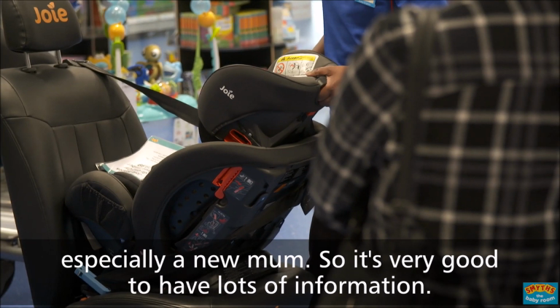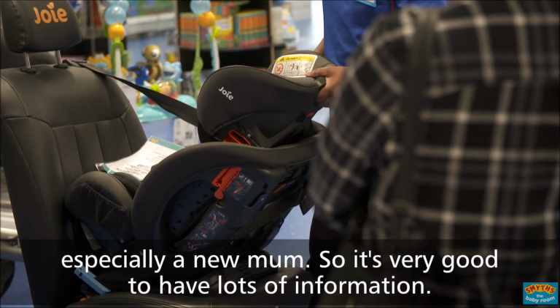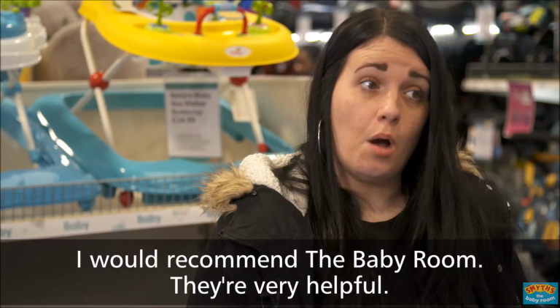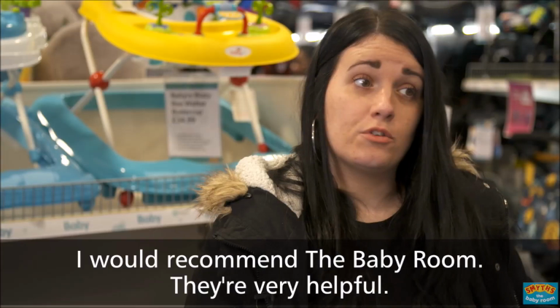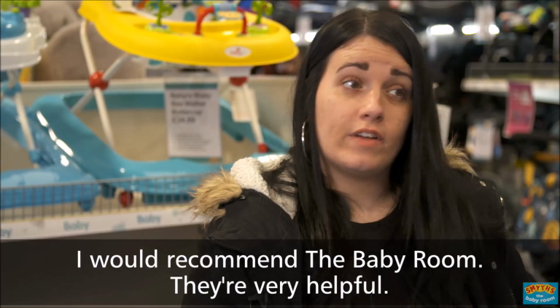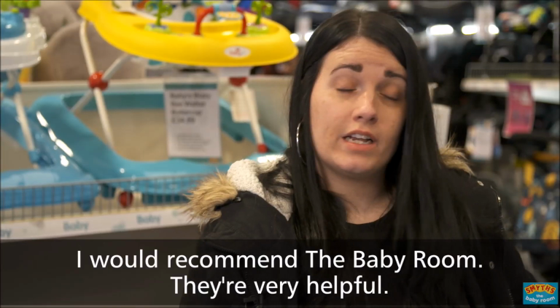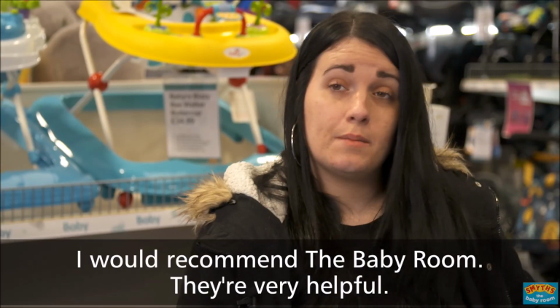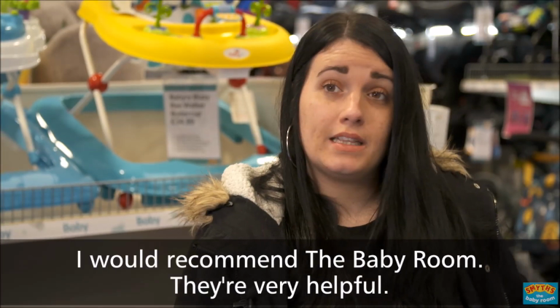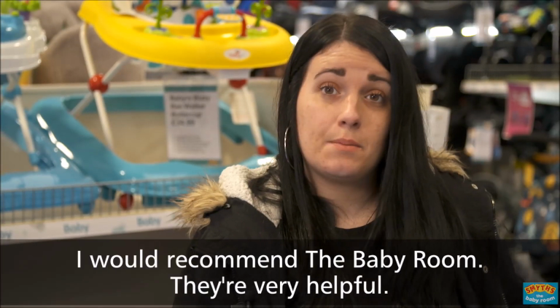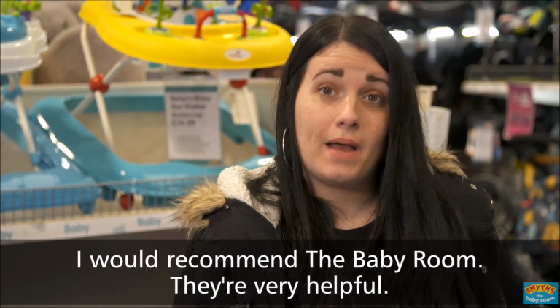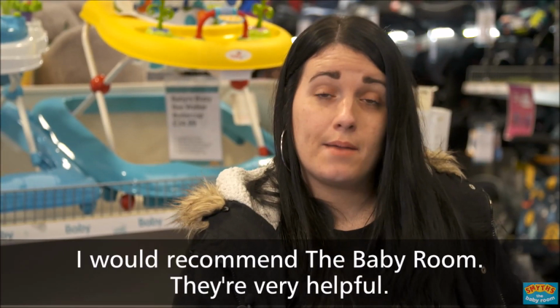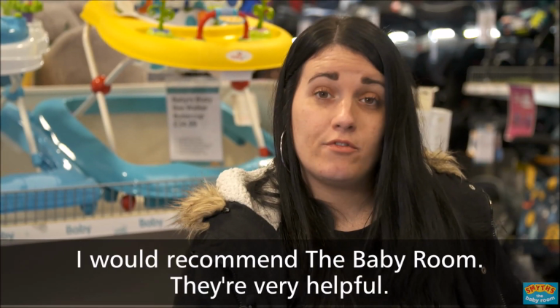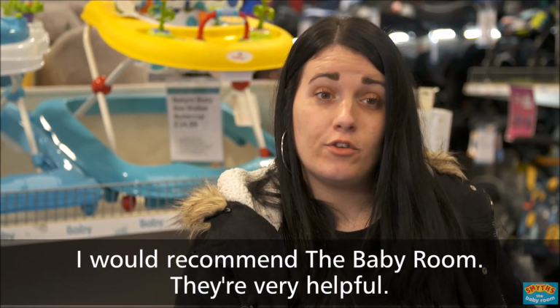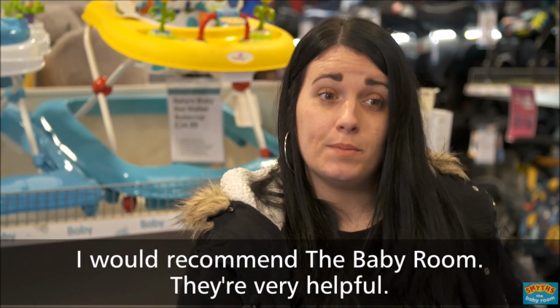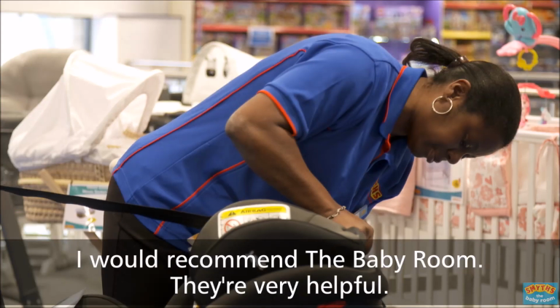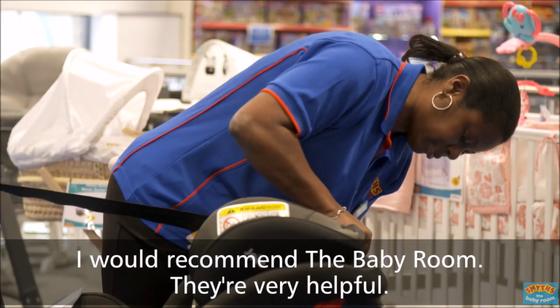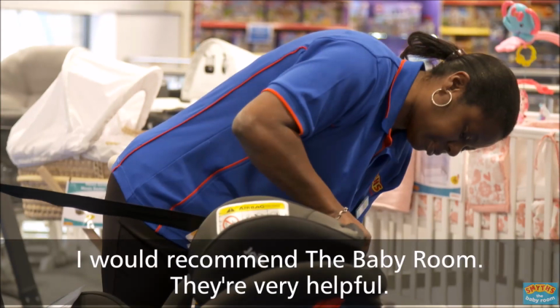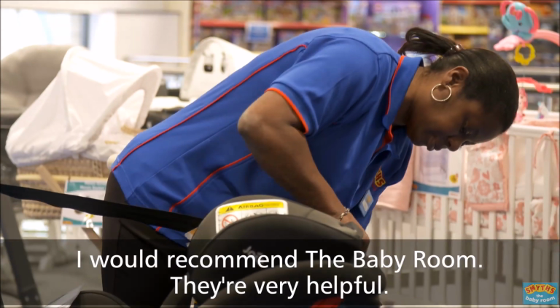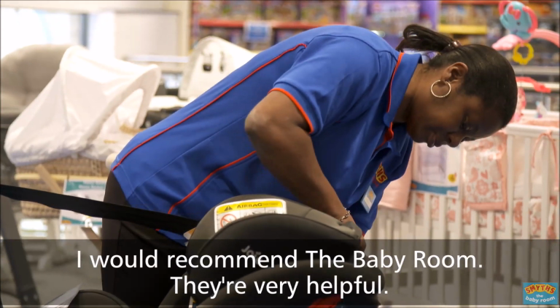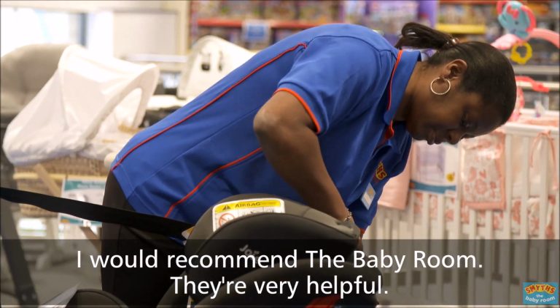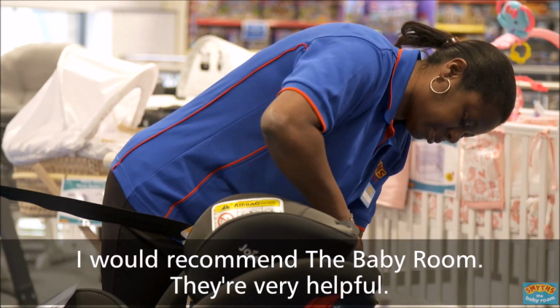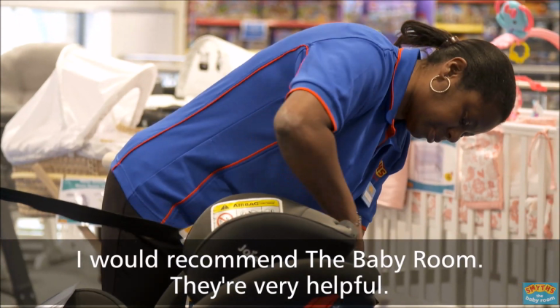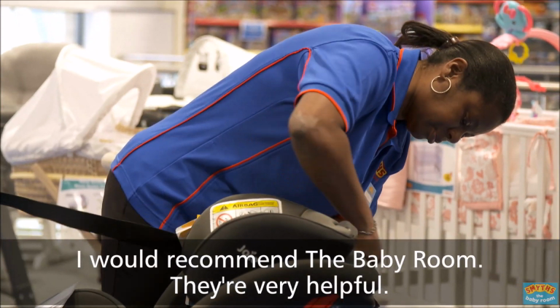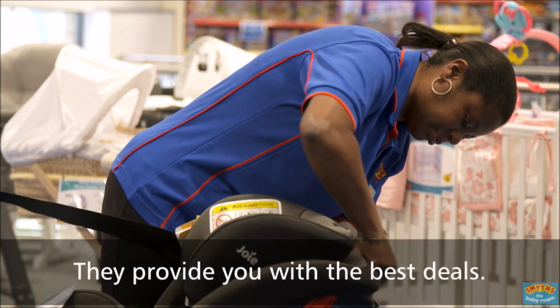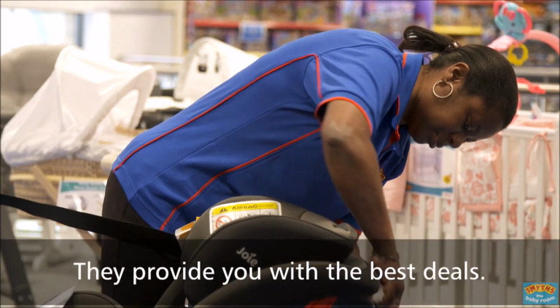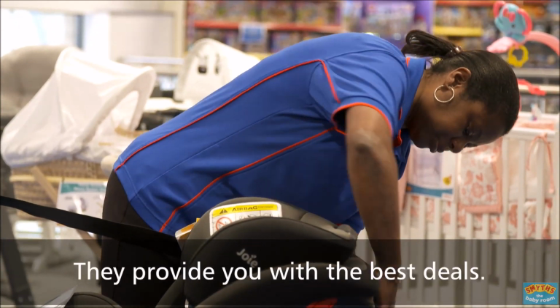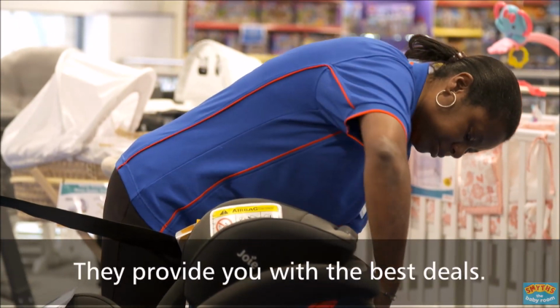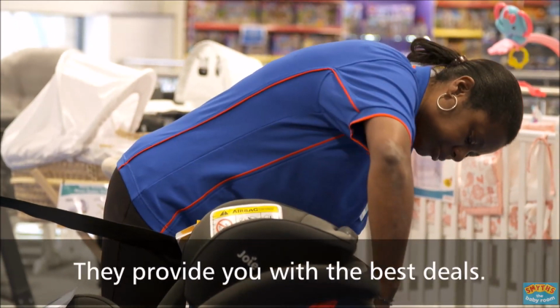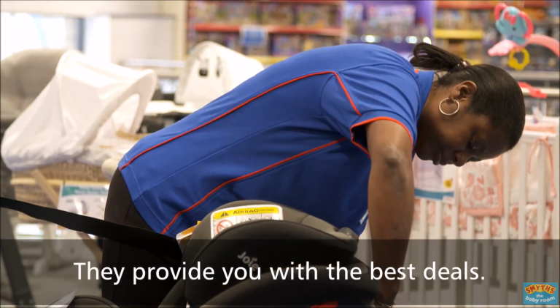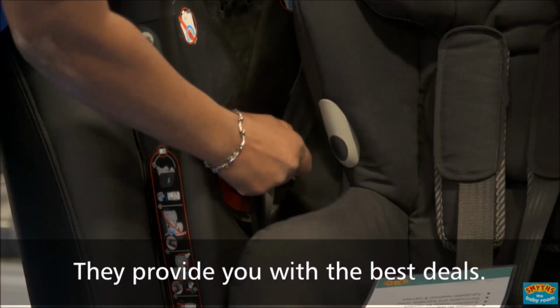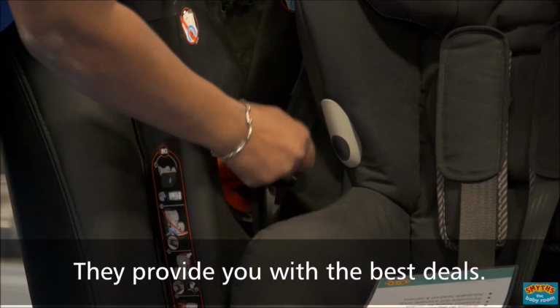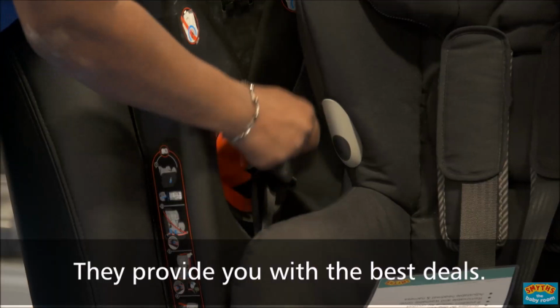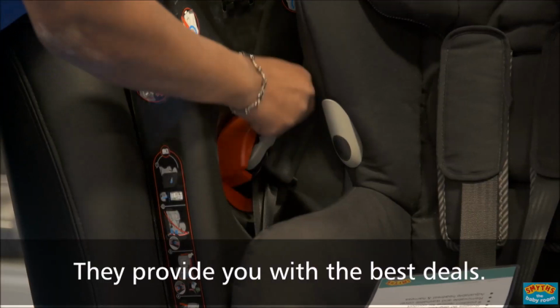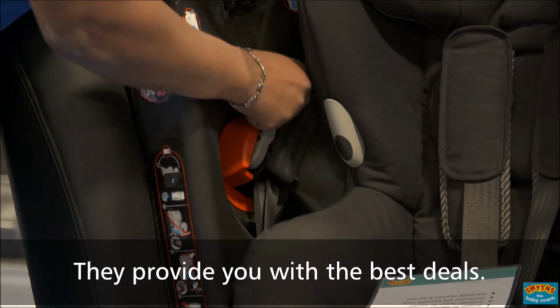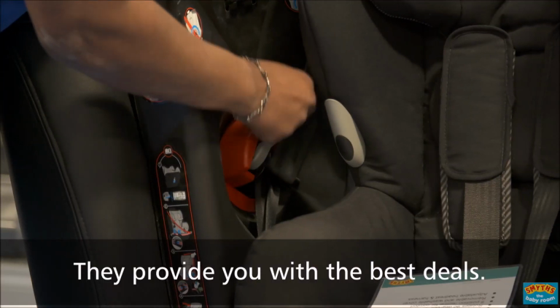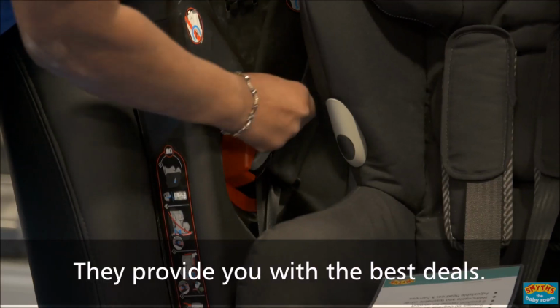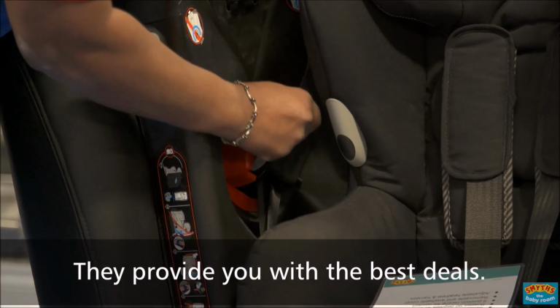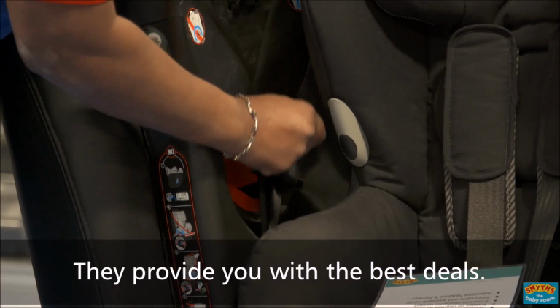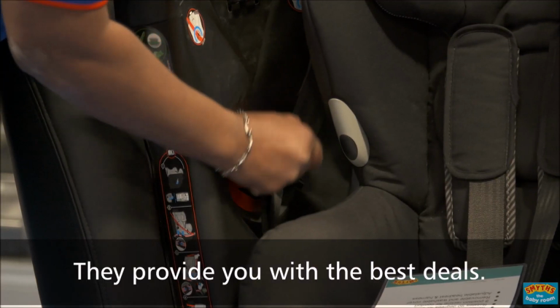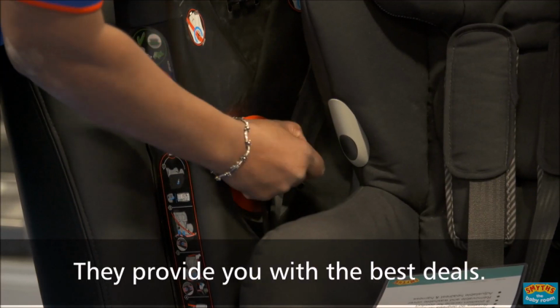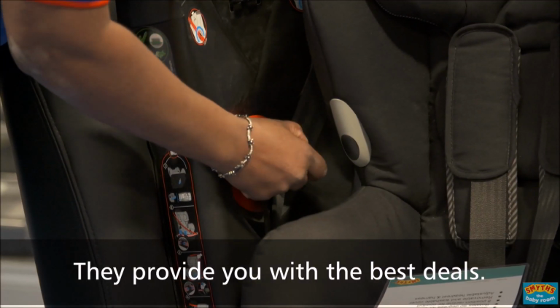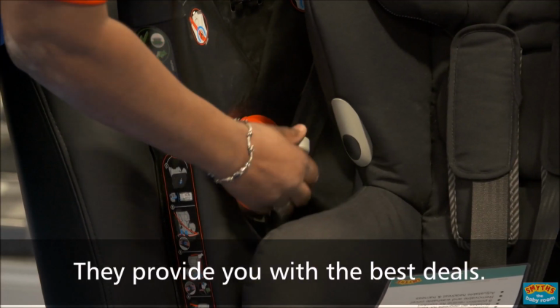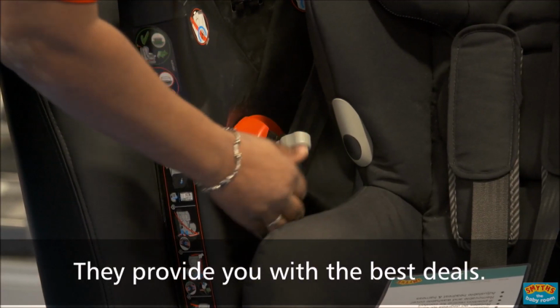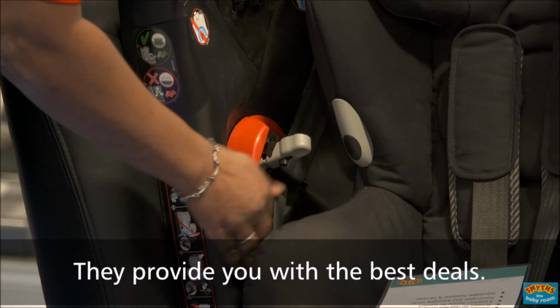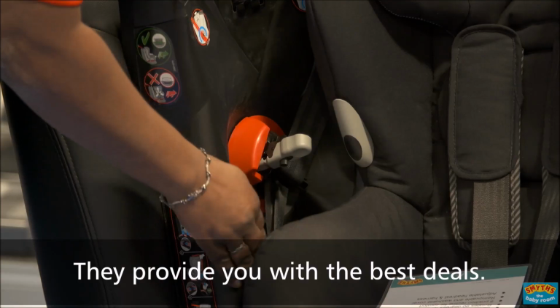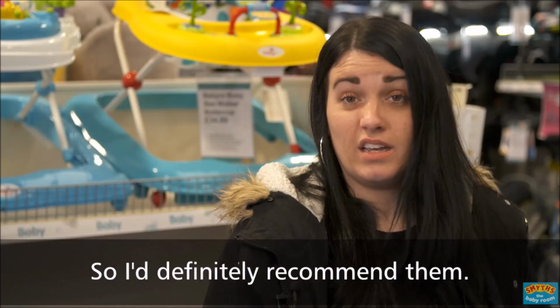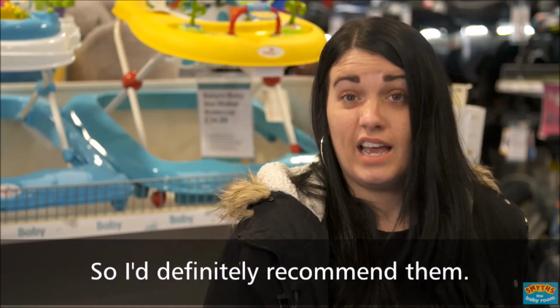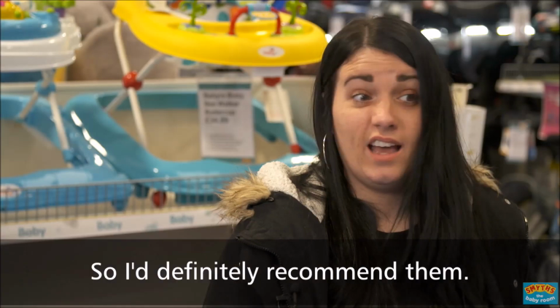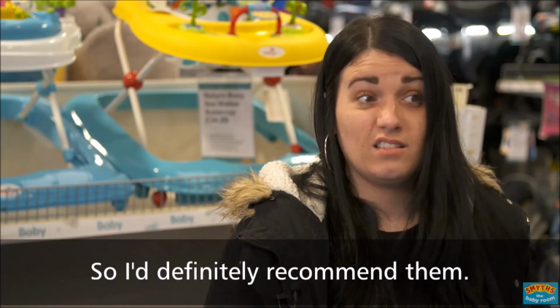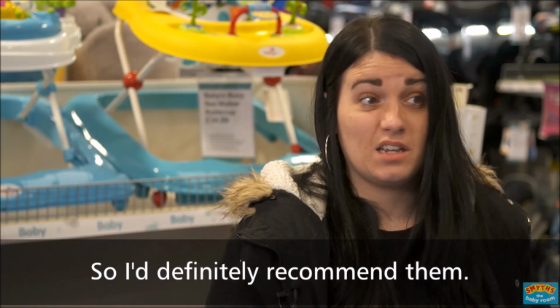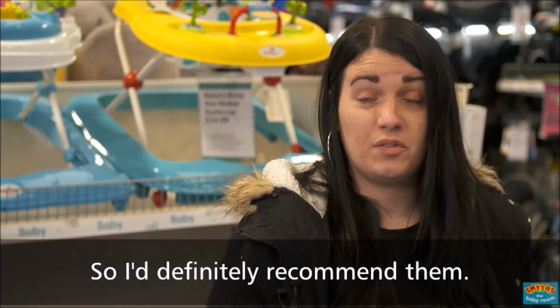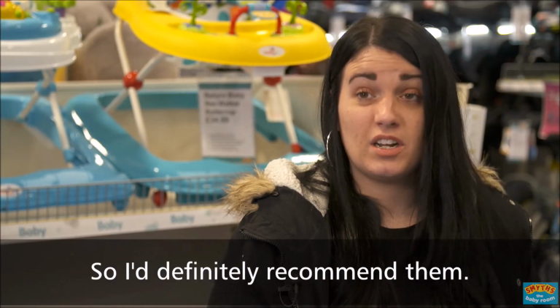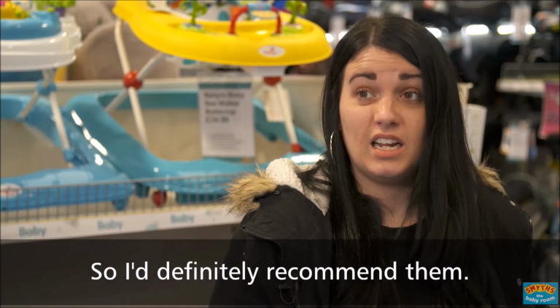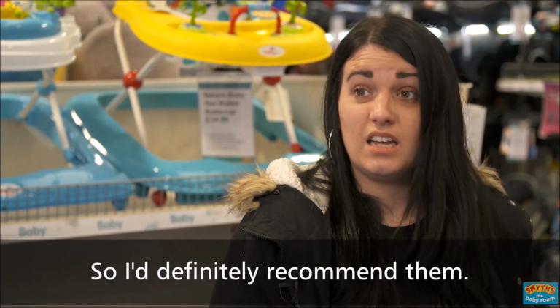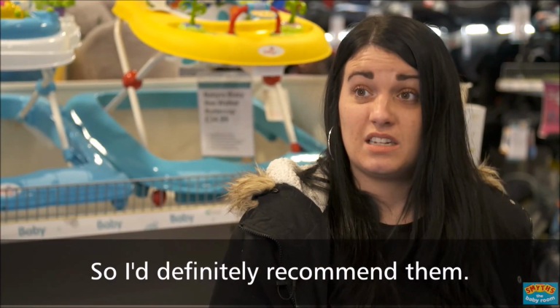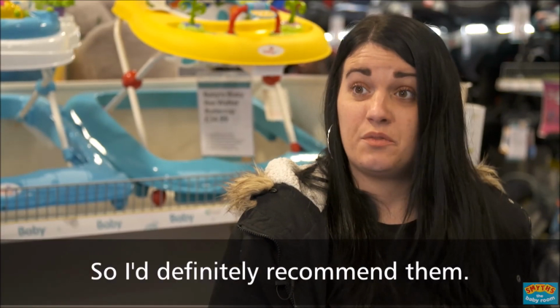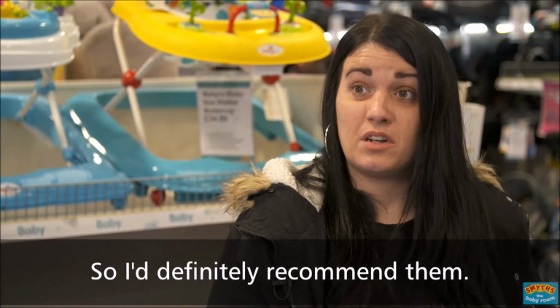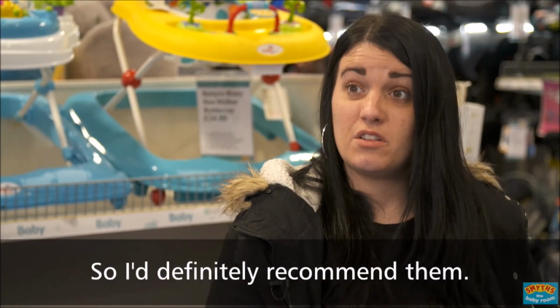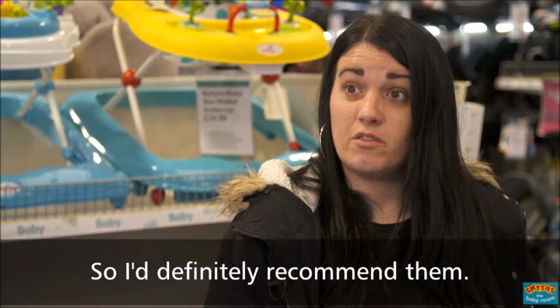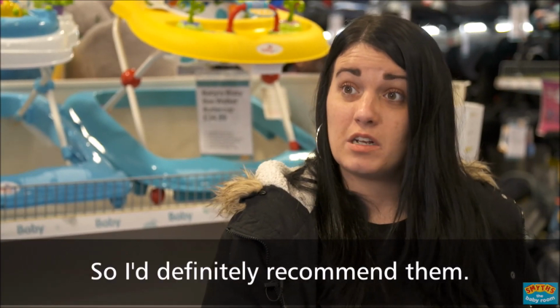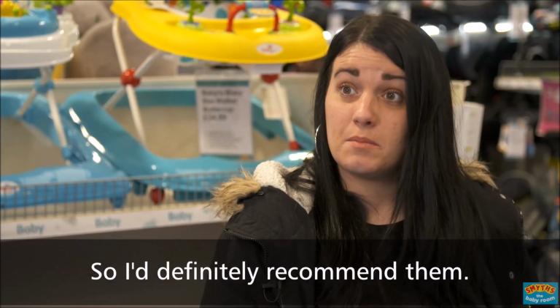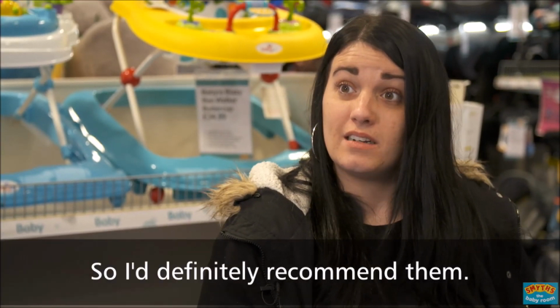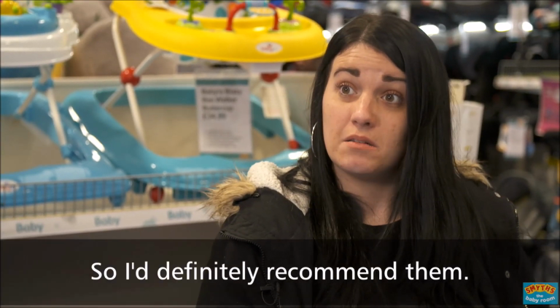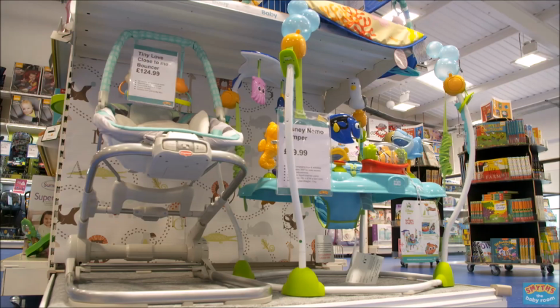I would recommend the baby room. They're very helpful. They provide you with the best deals, so yeah, definitely, I'd definitely recommend them.